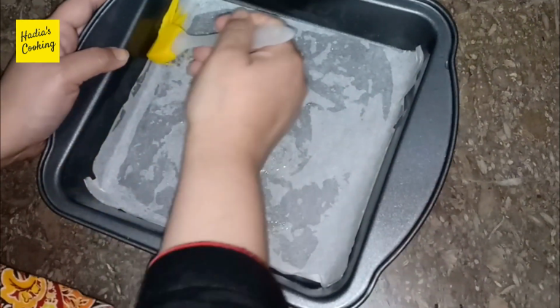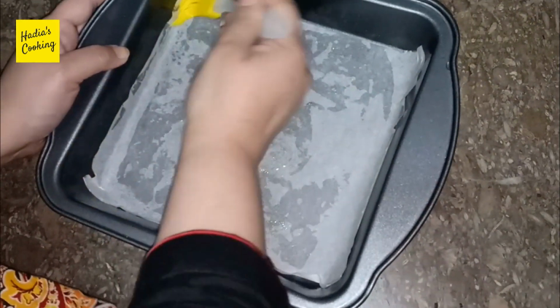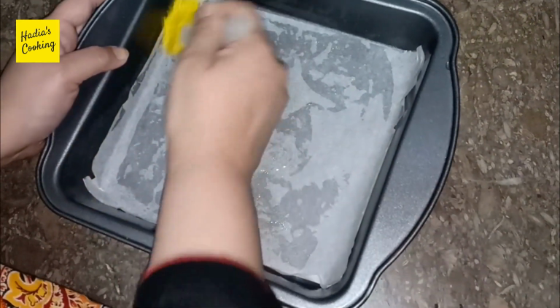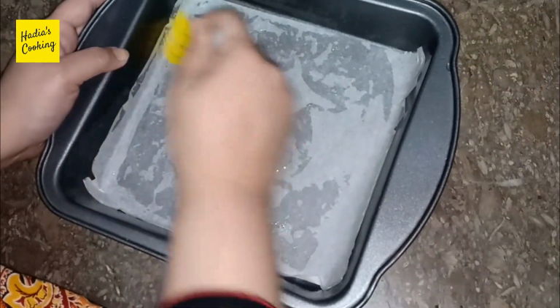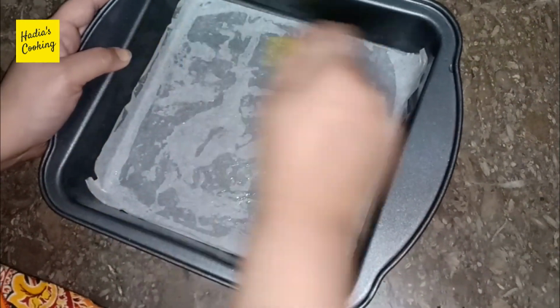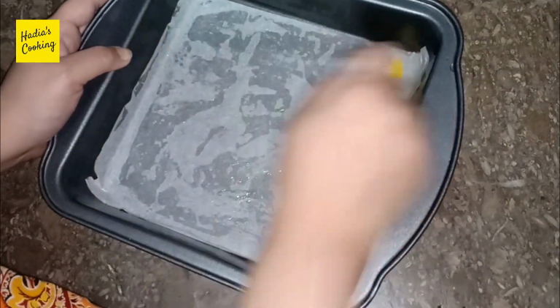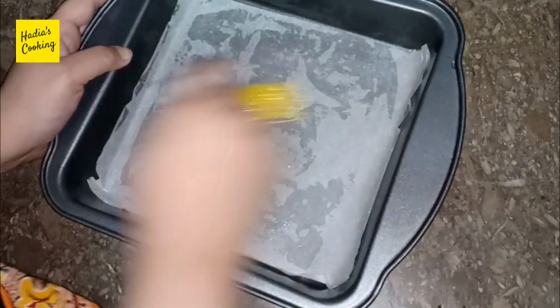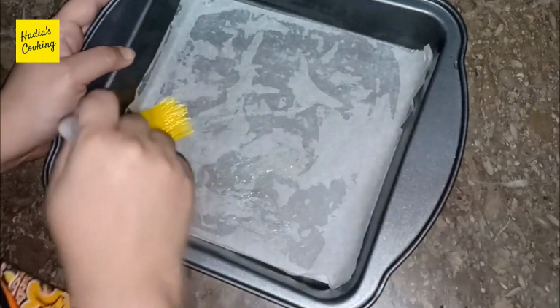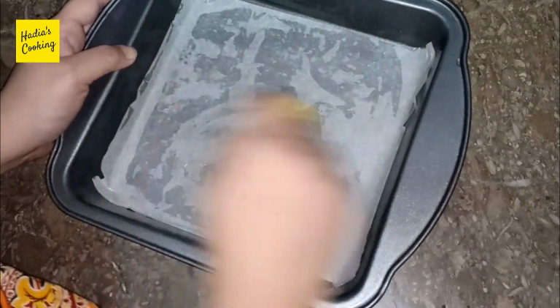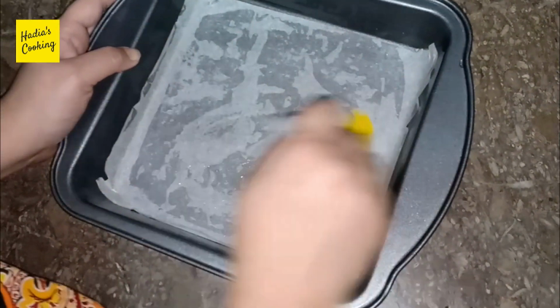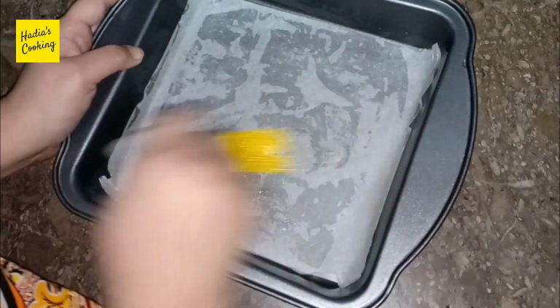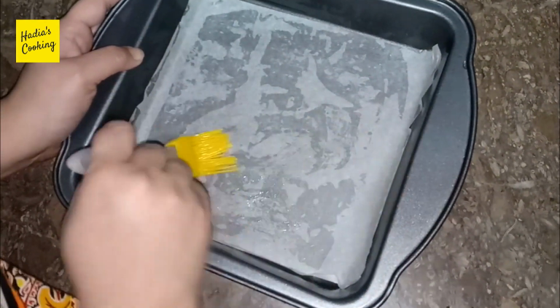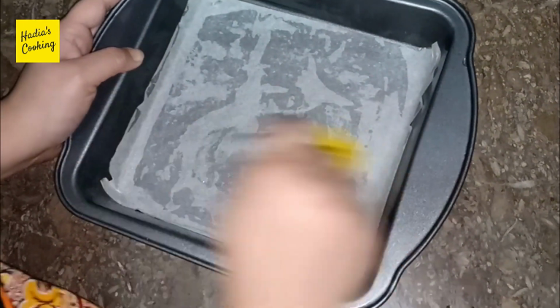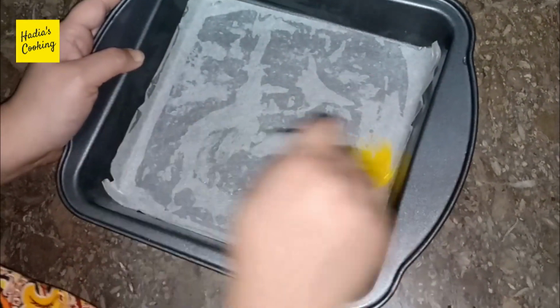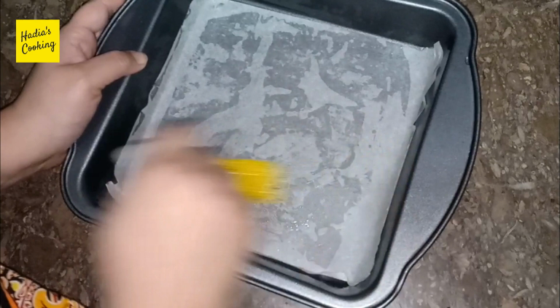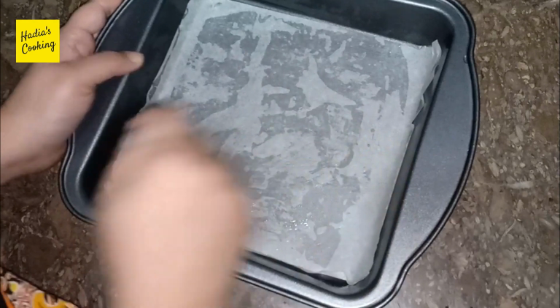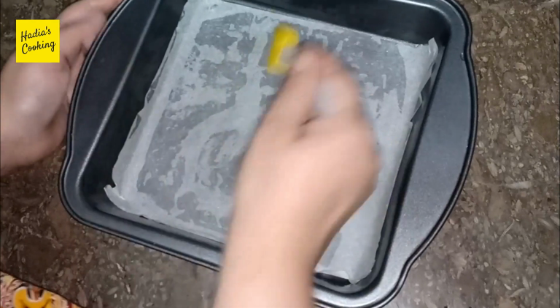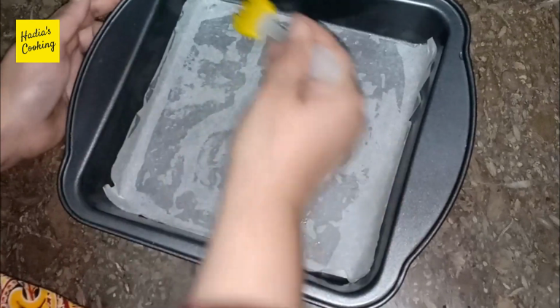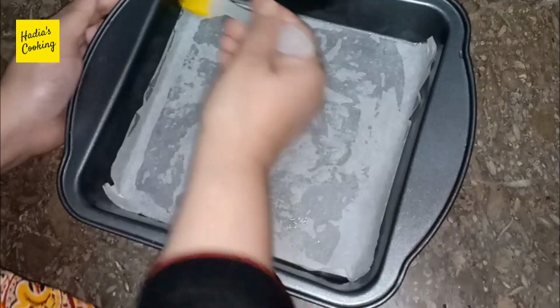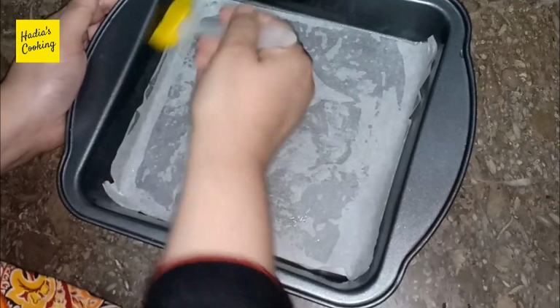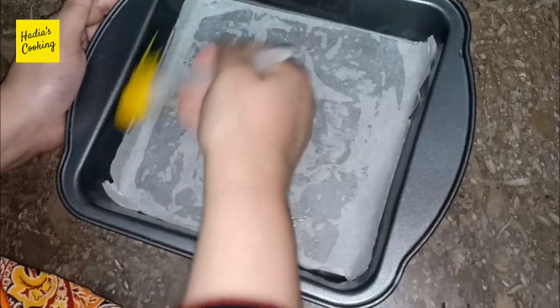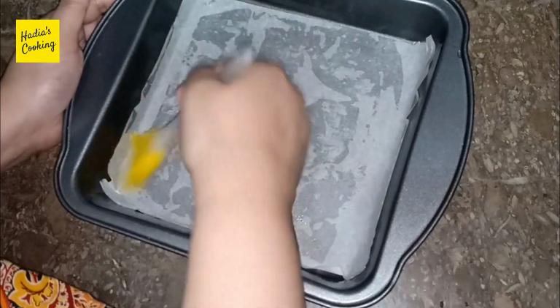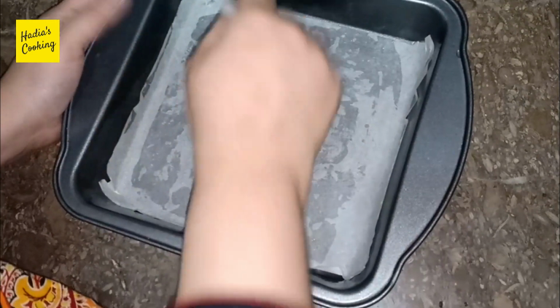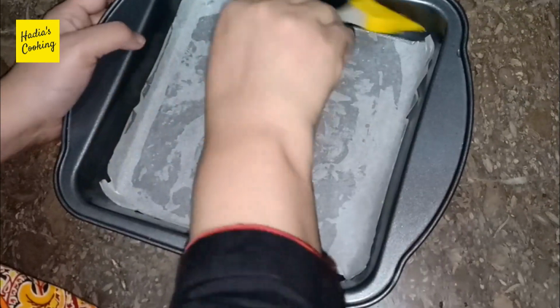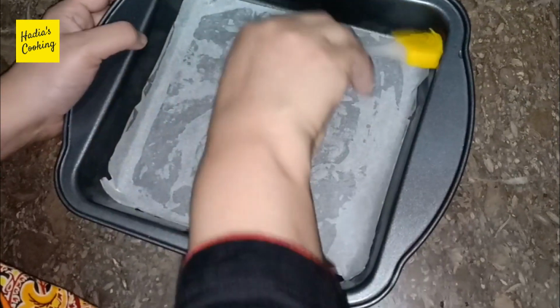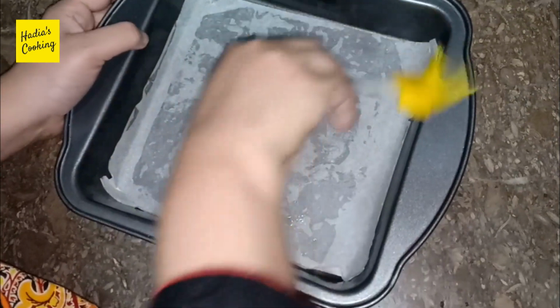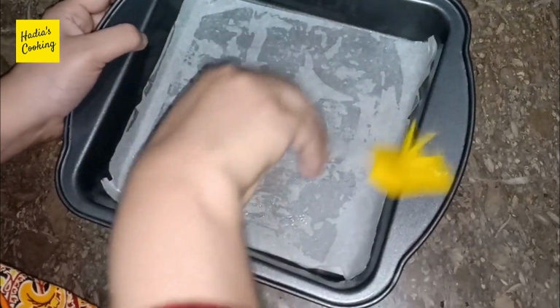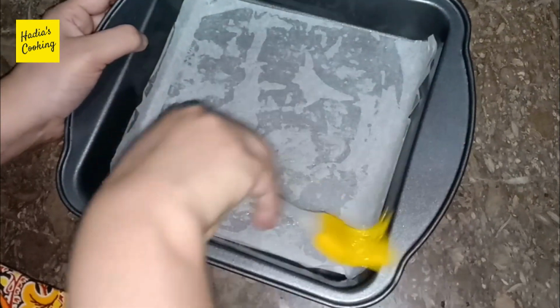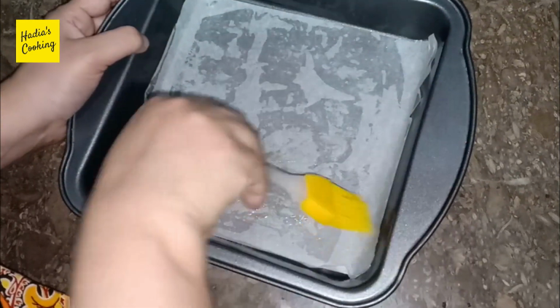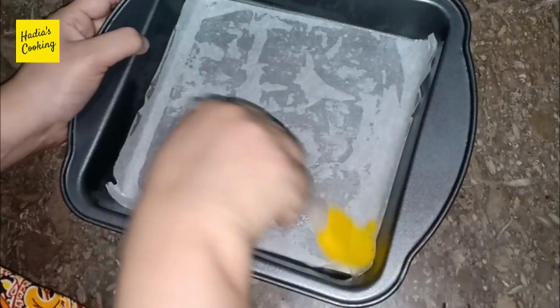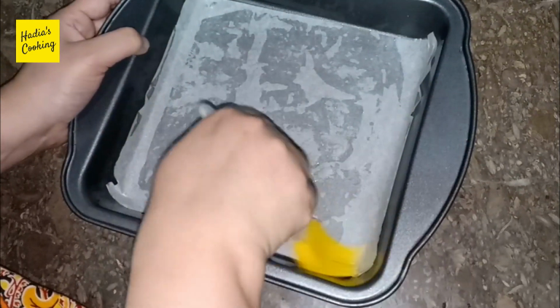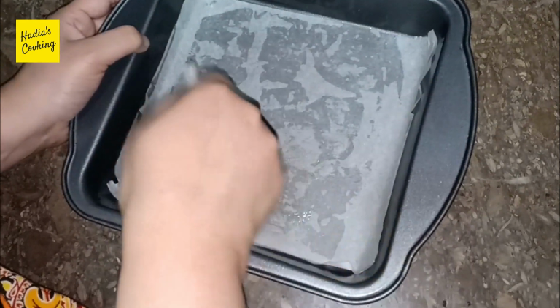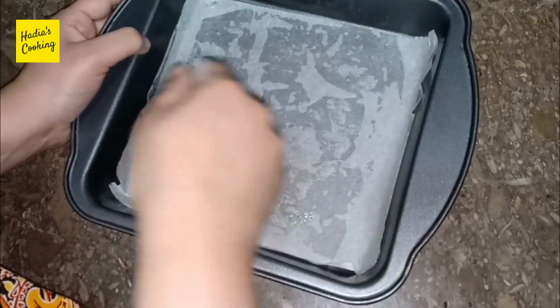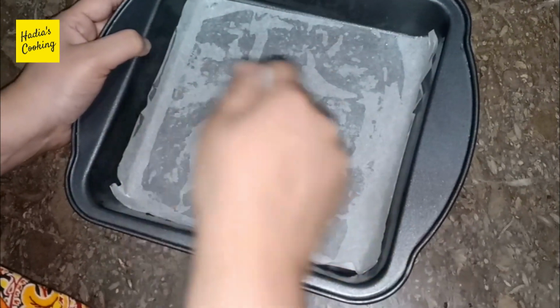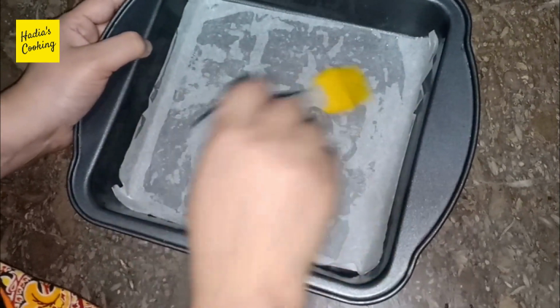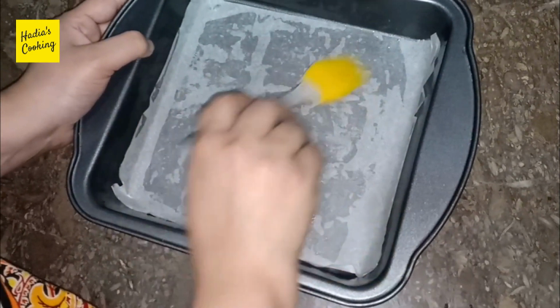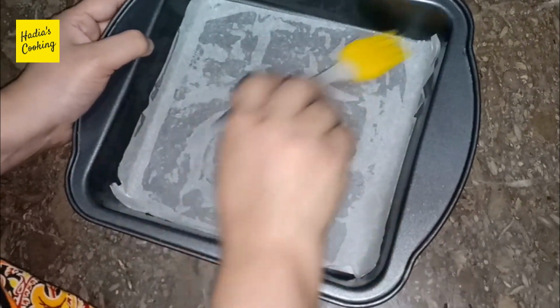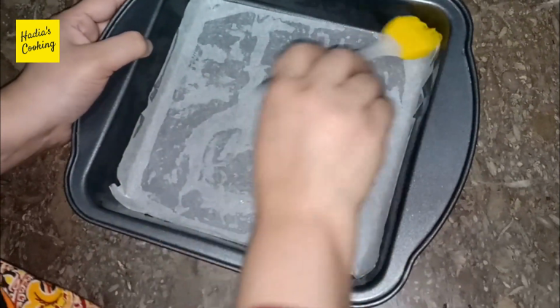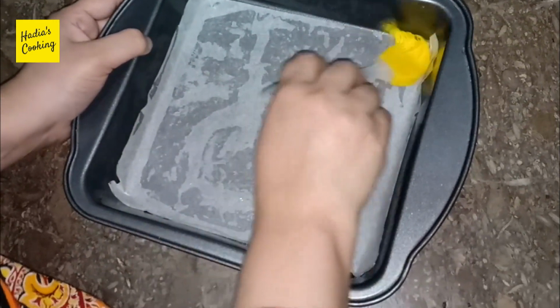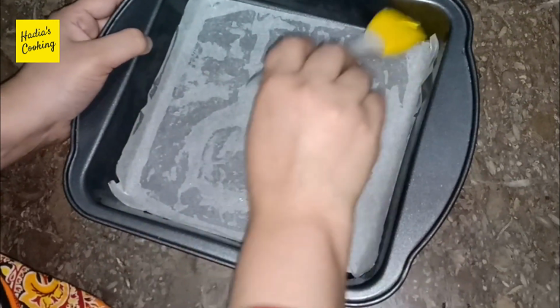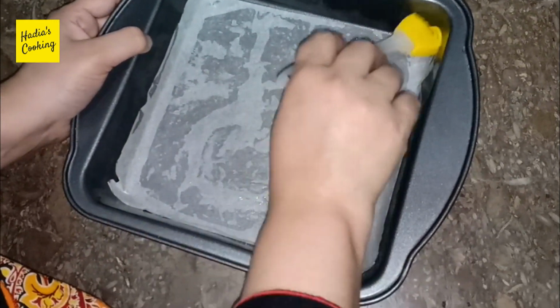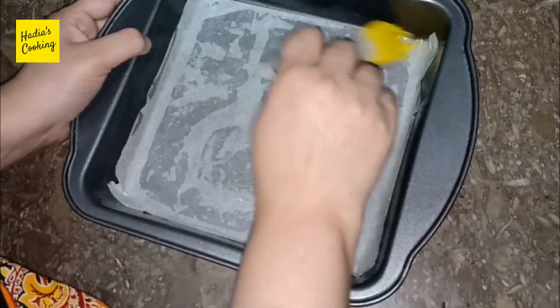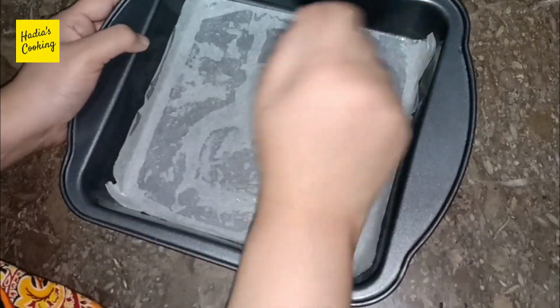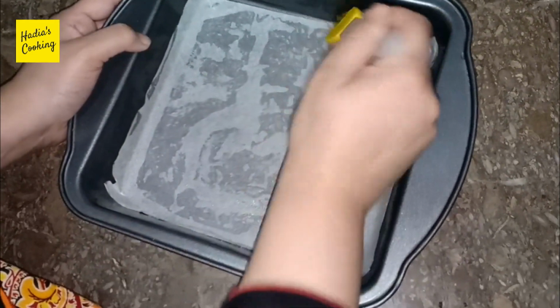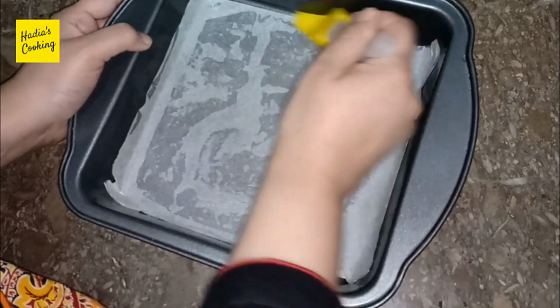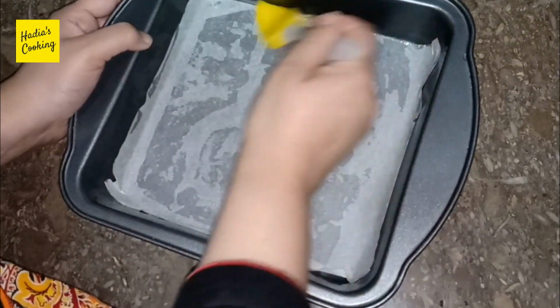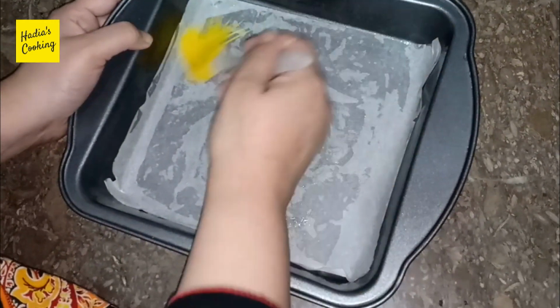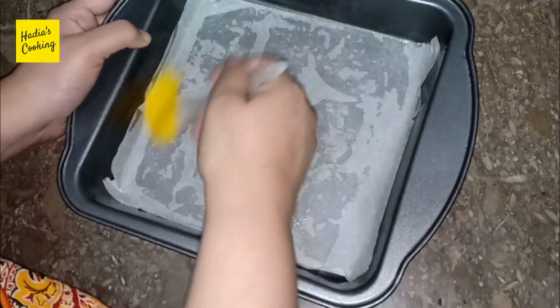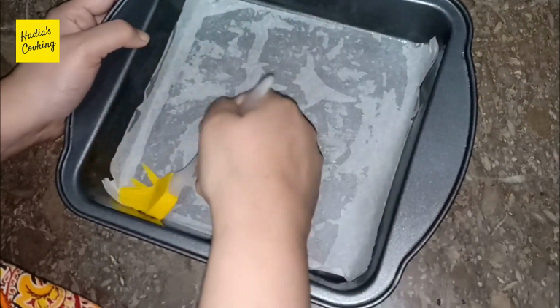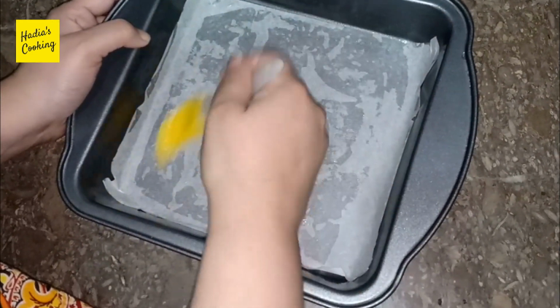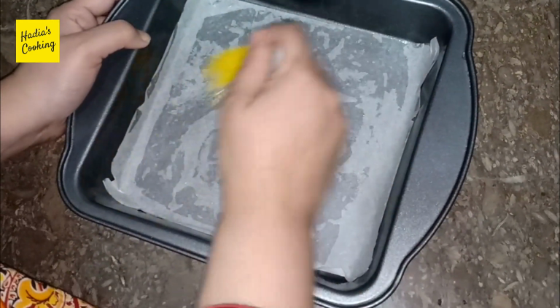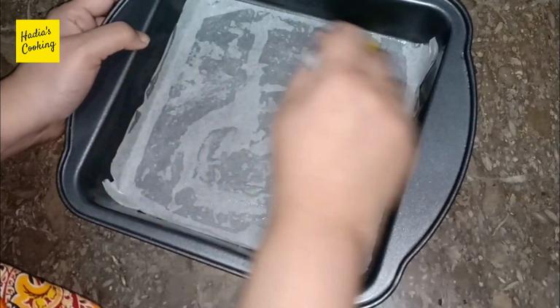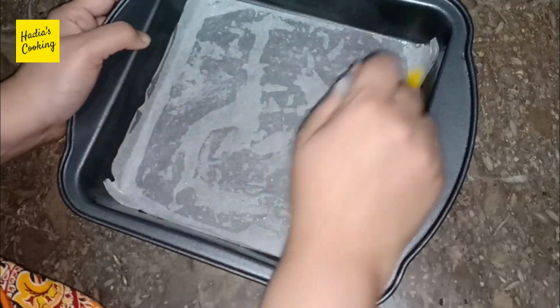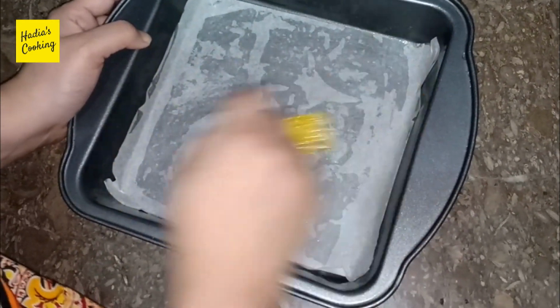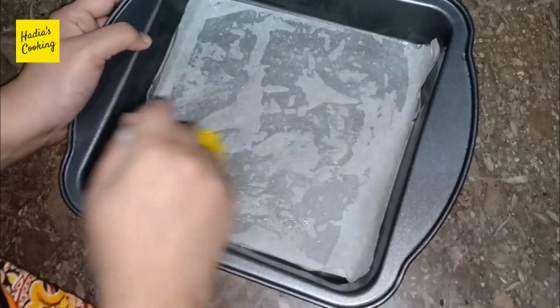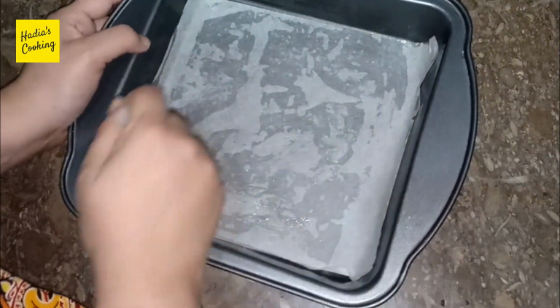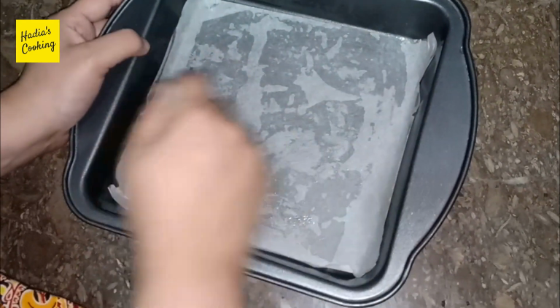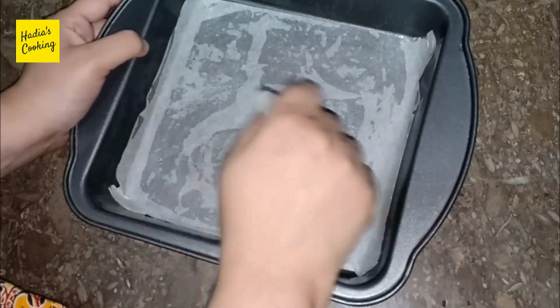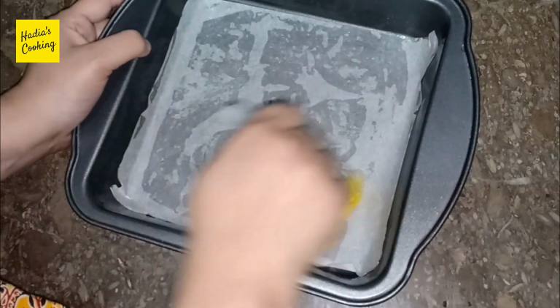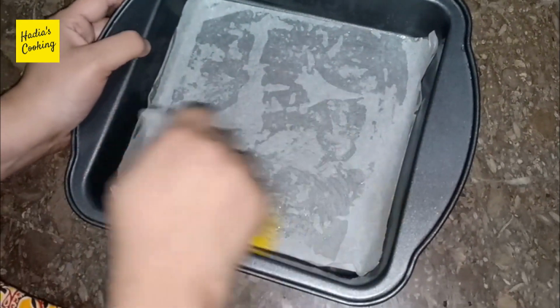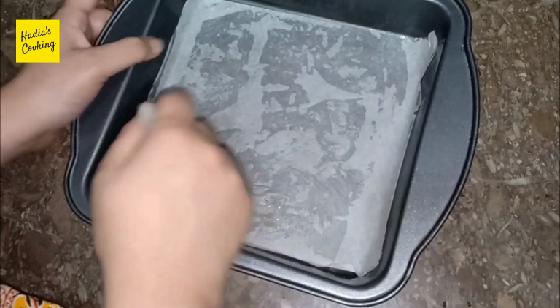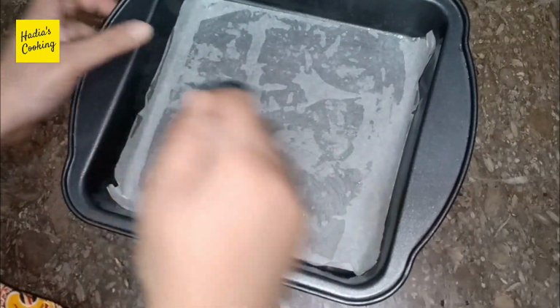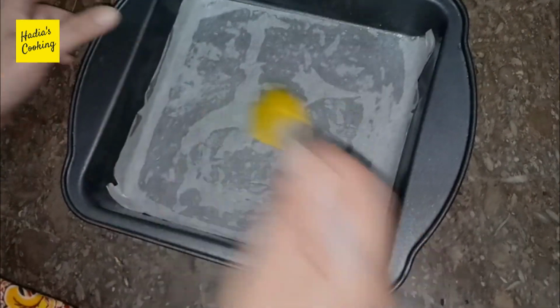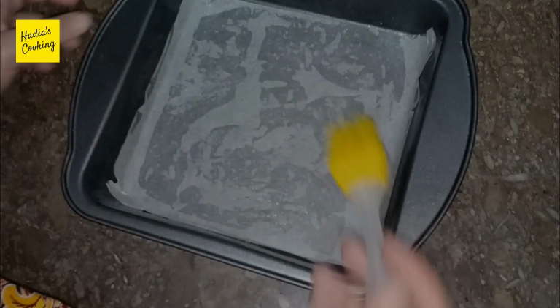I am going to grease it like this. I will put it on the side. Now we will put the cake on the side.